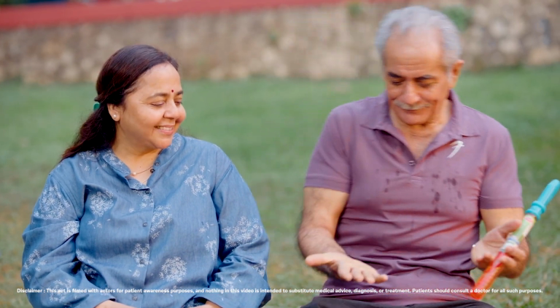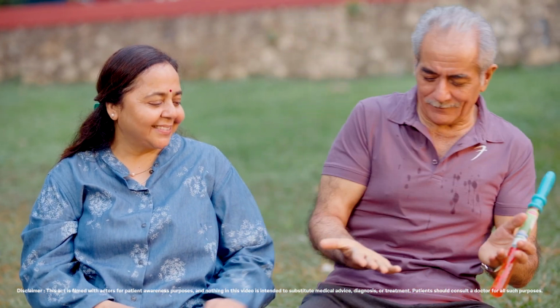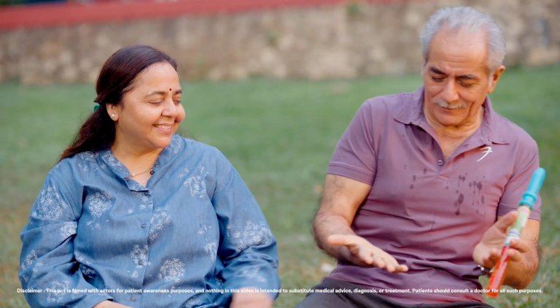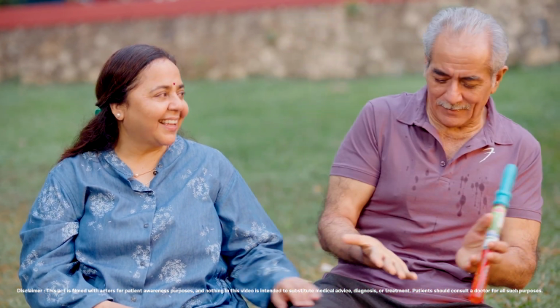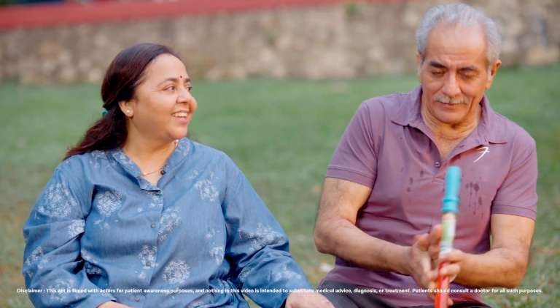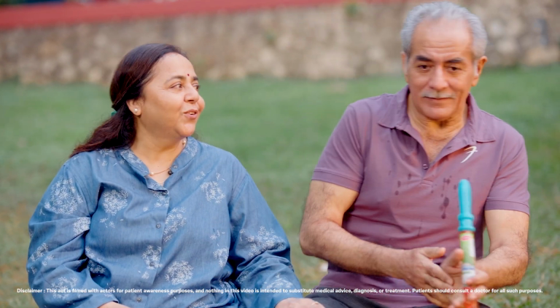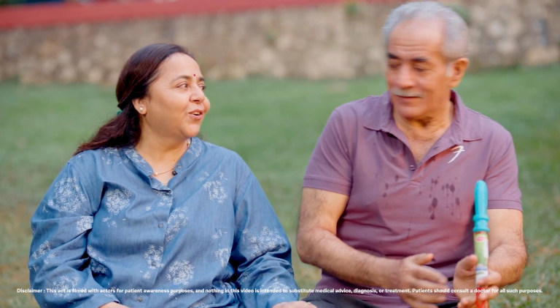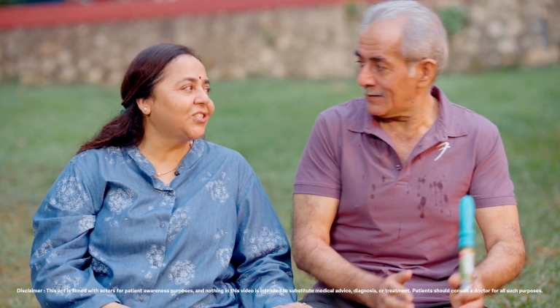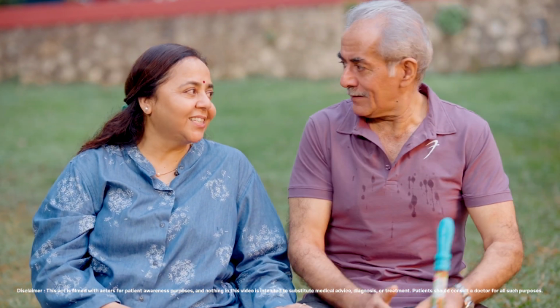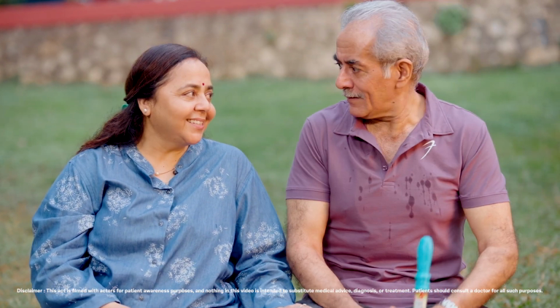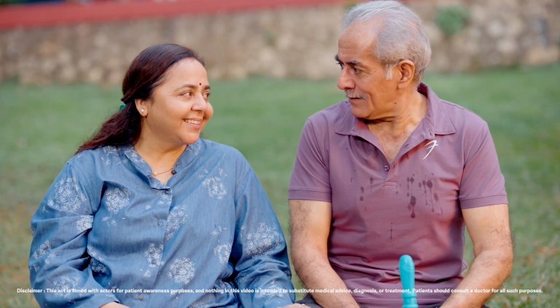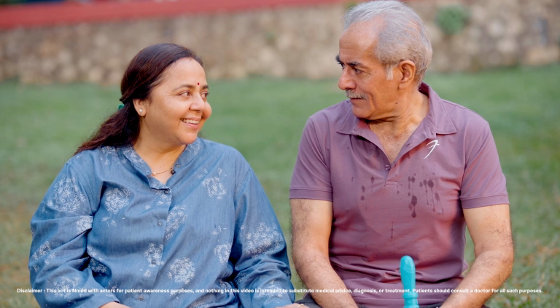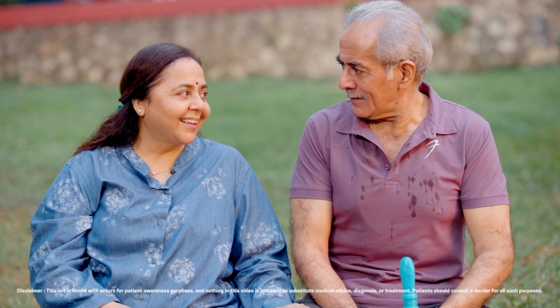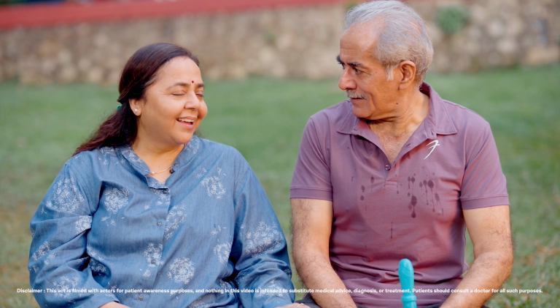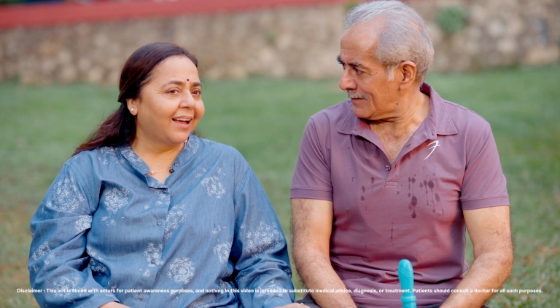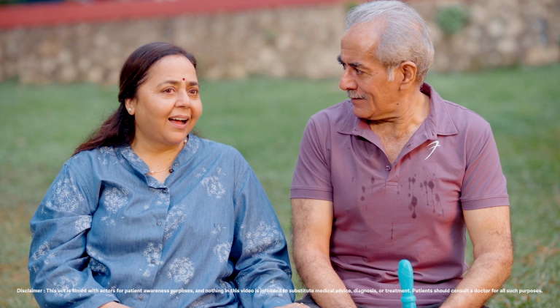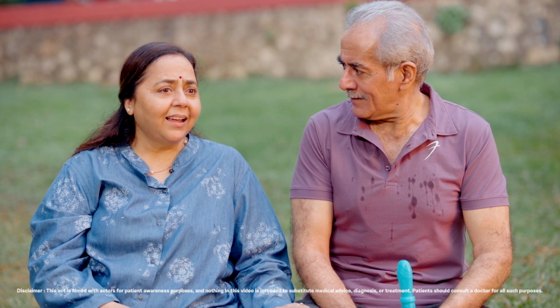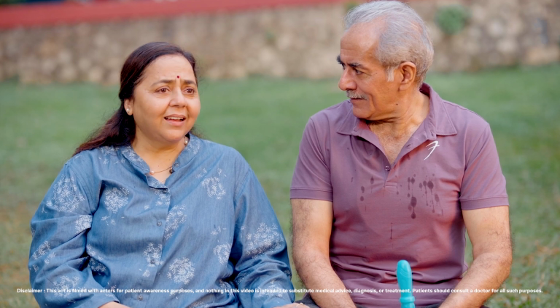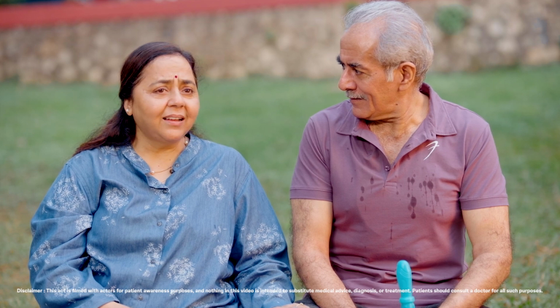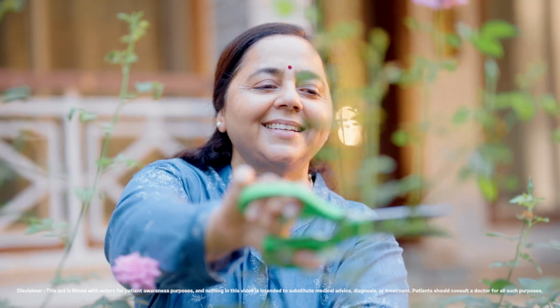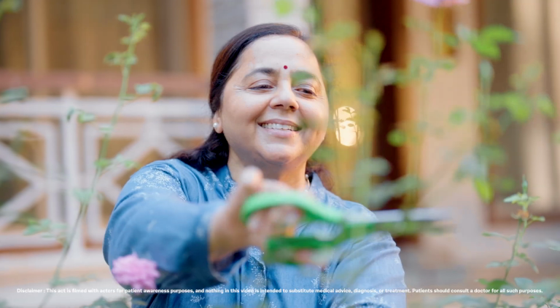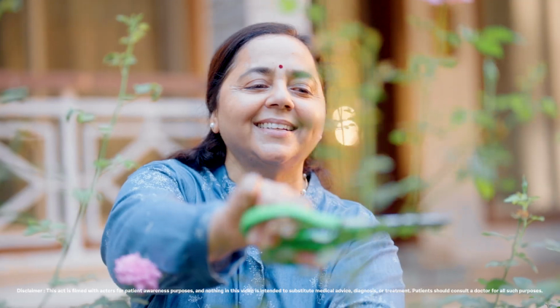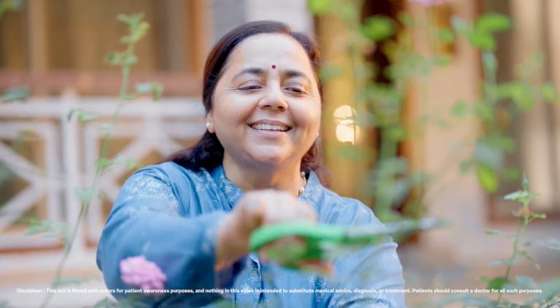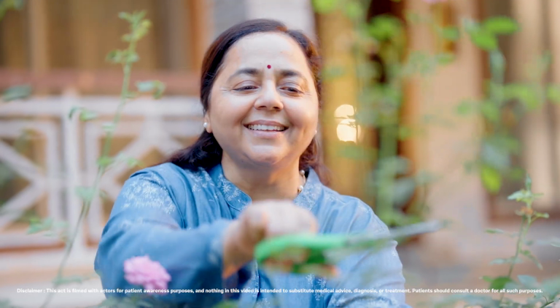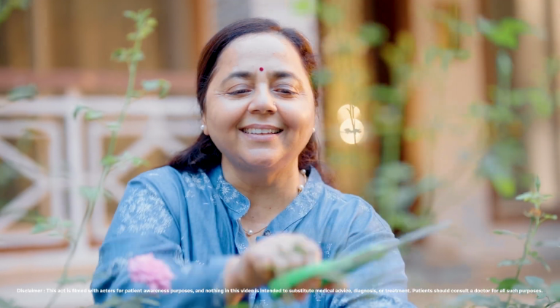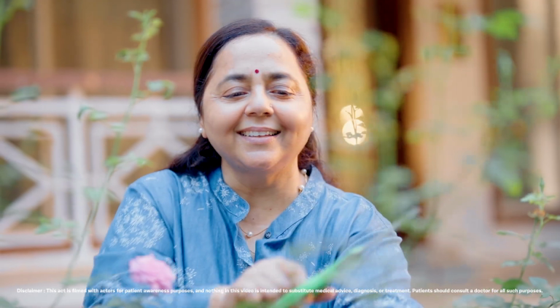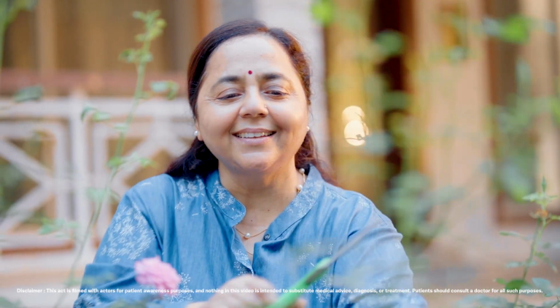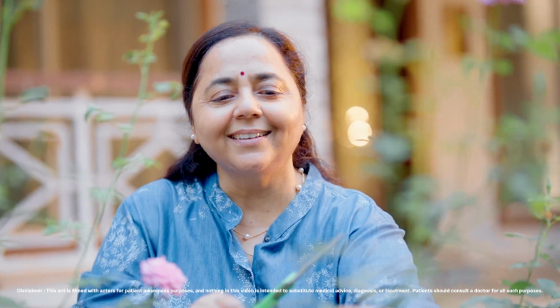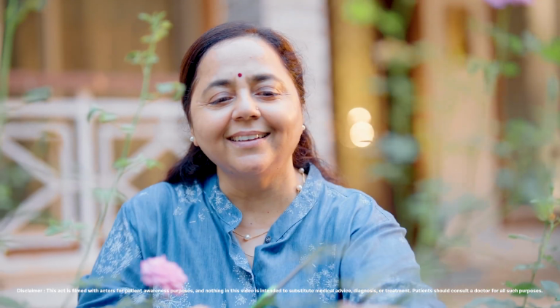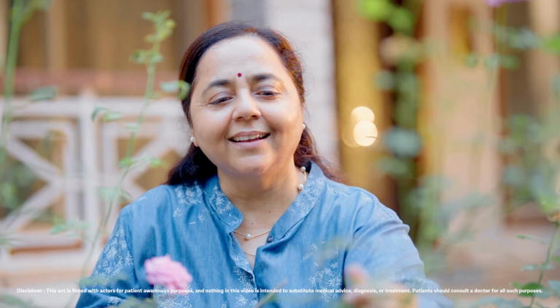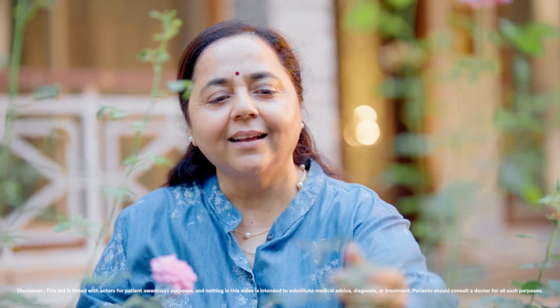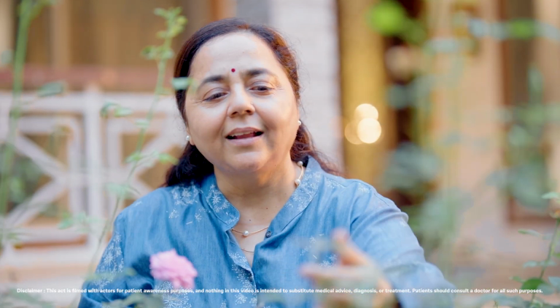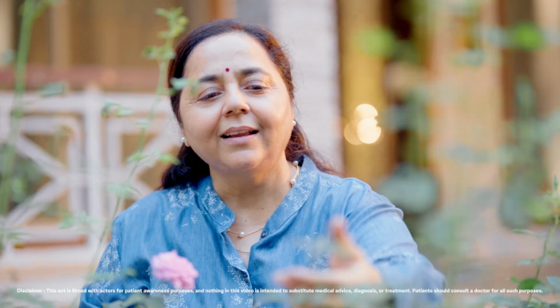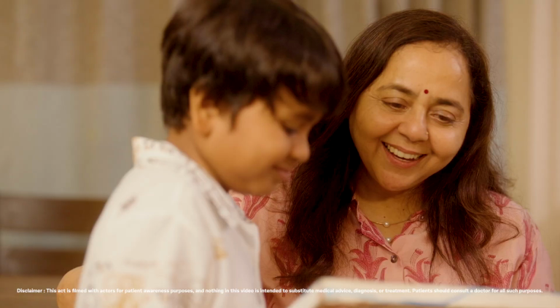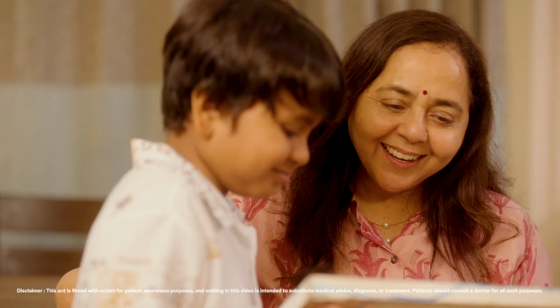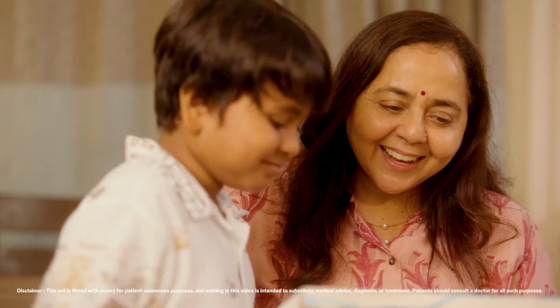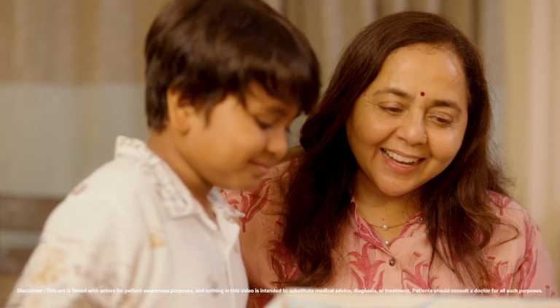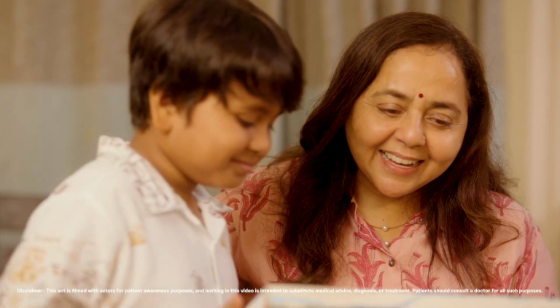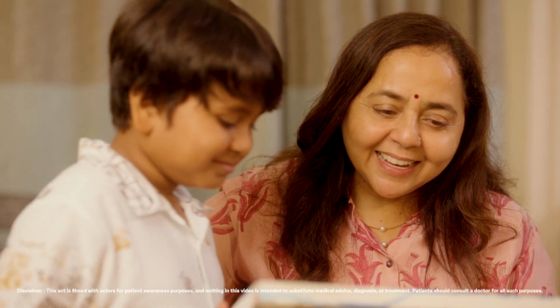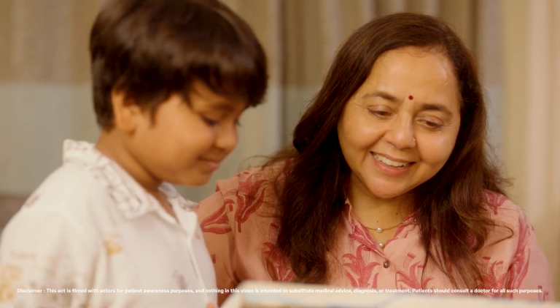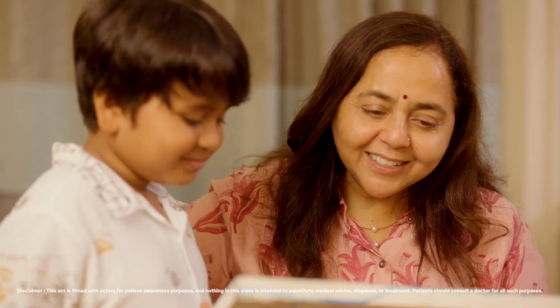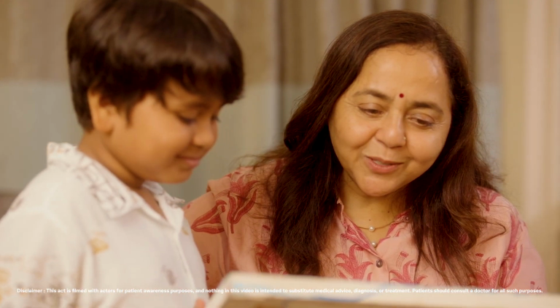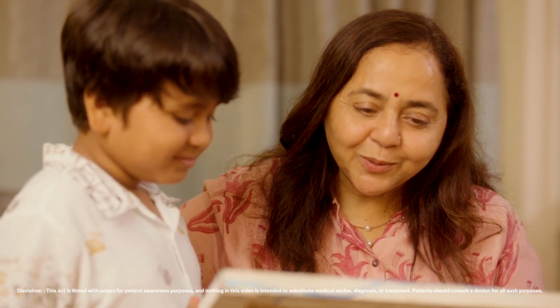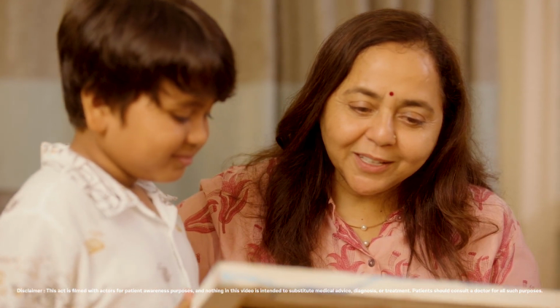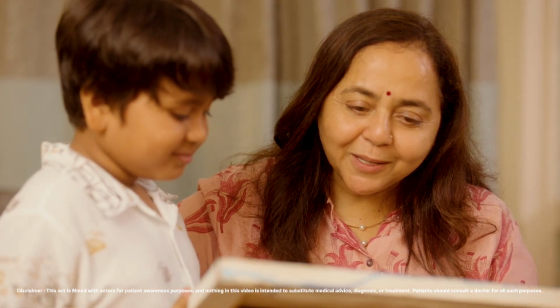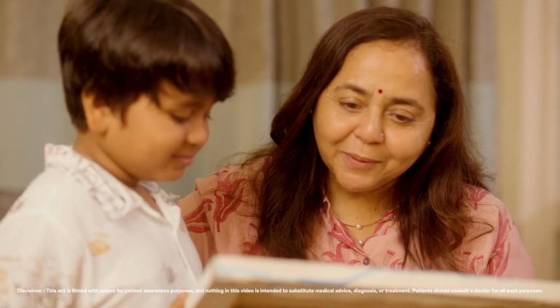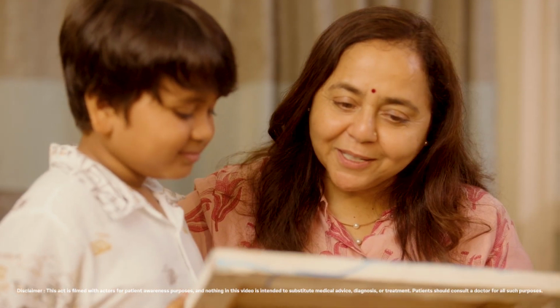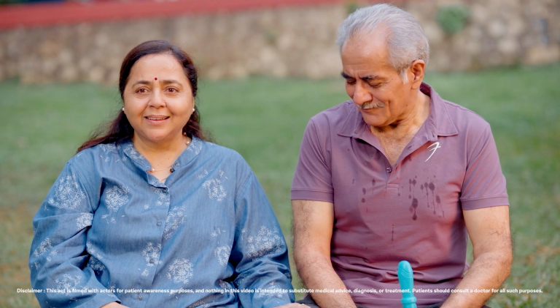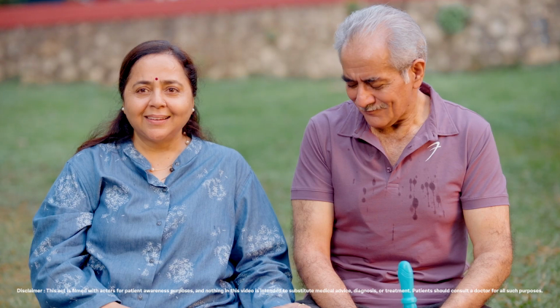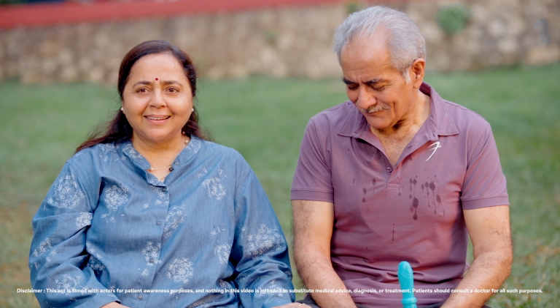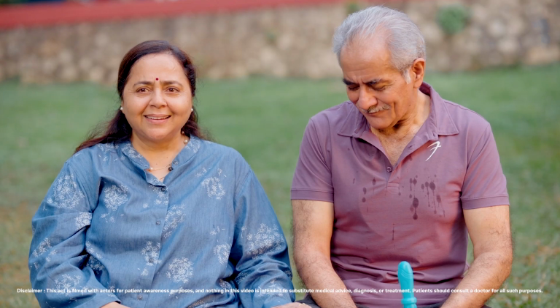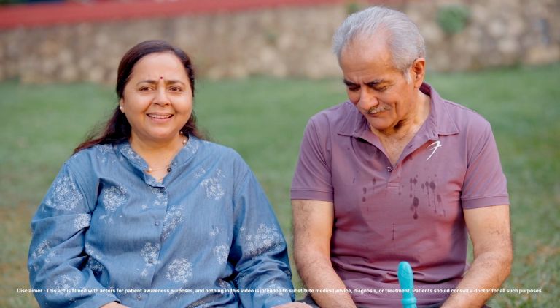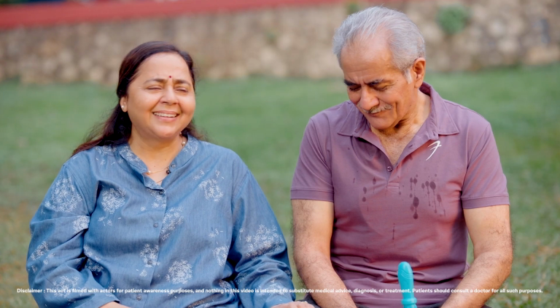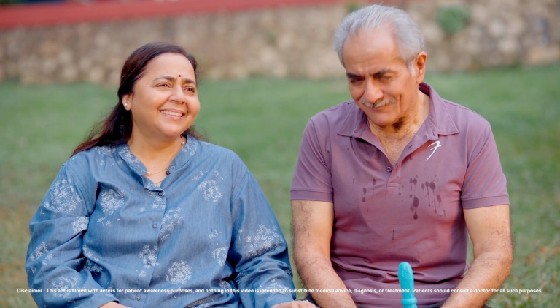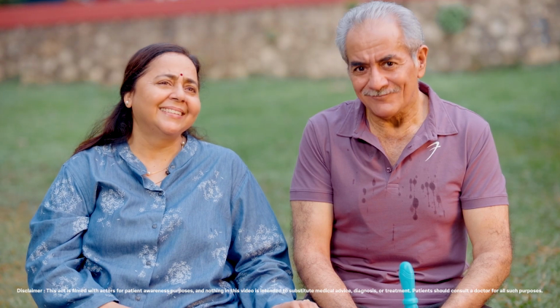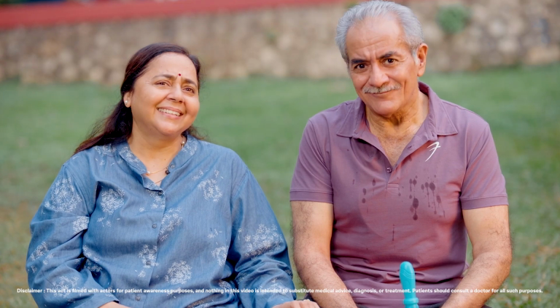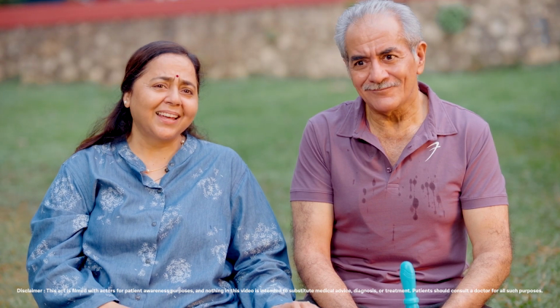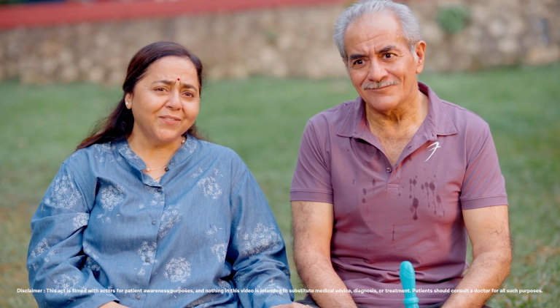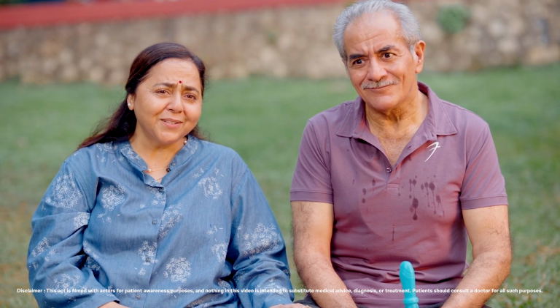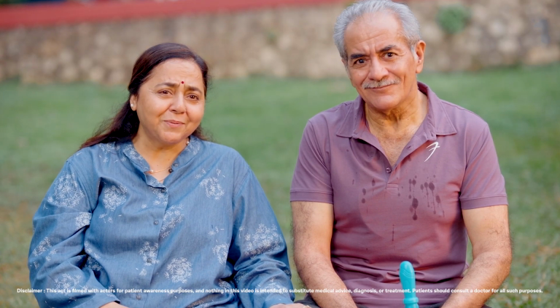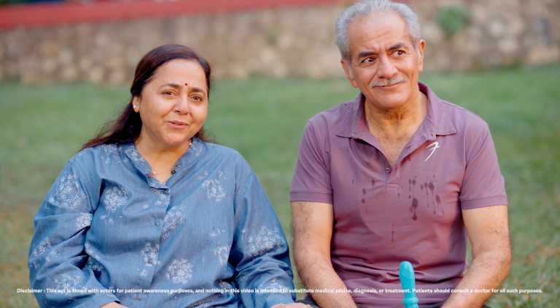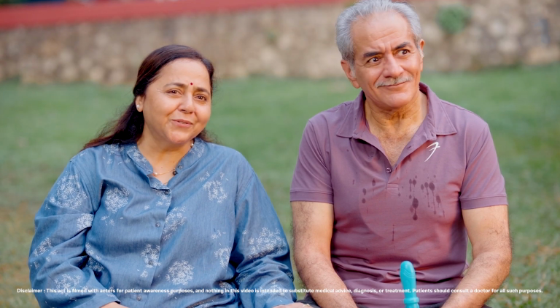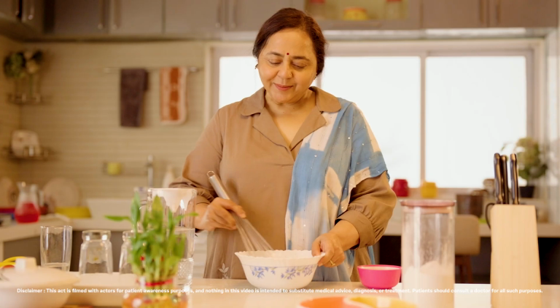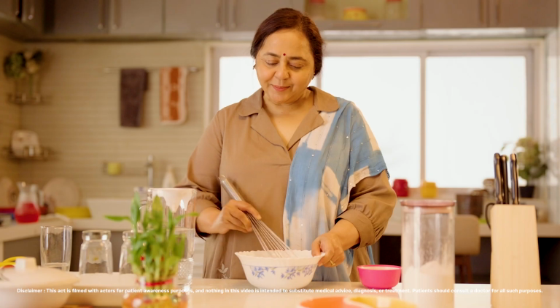Thank you Roshan. I can't believe how much clearer everything looks now. Life is beautiful.